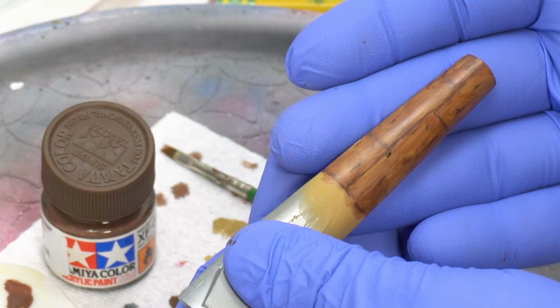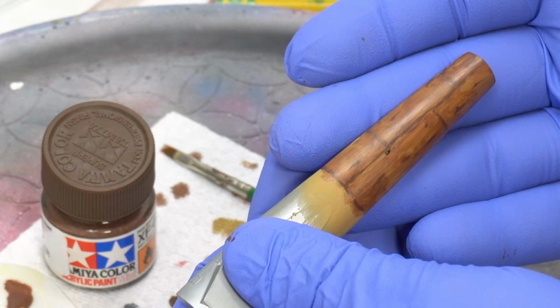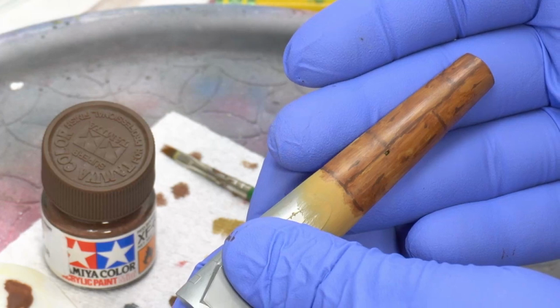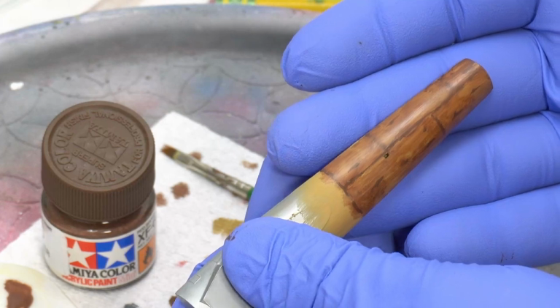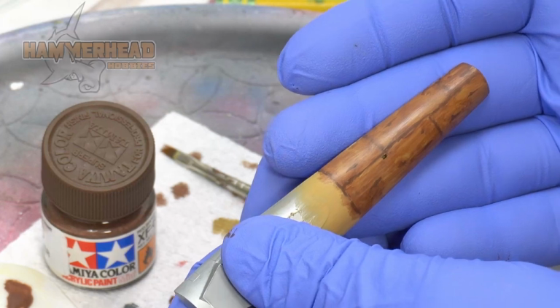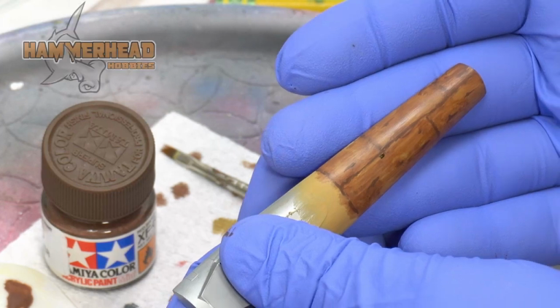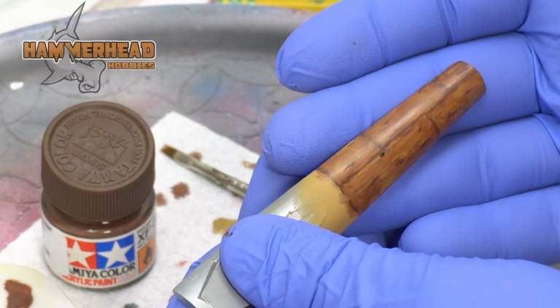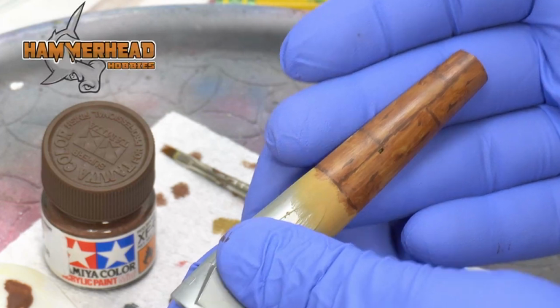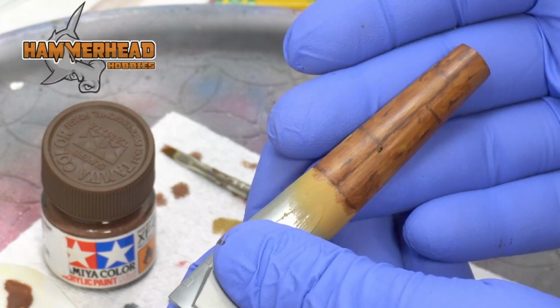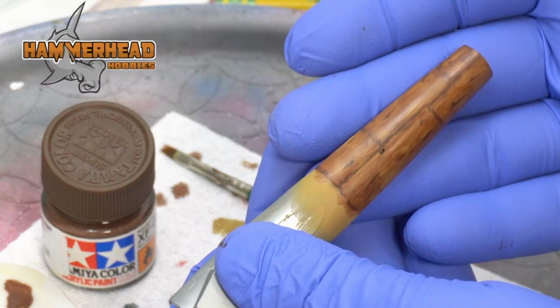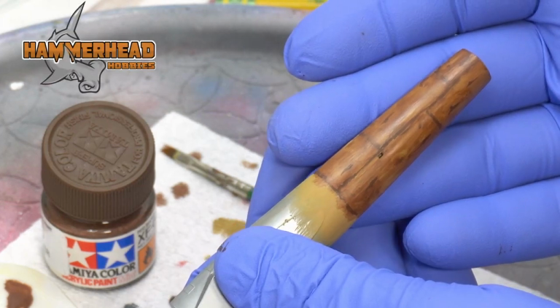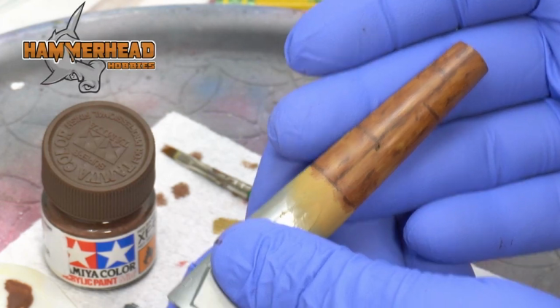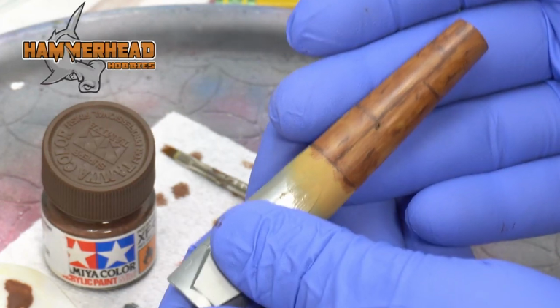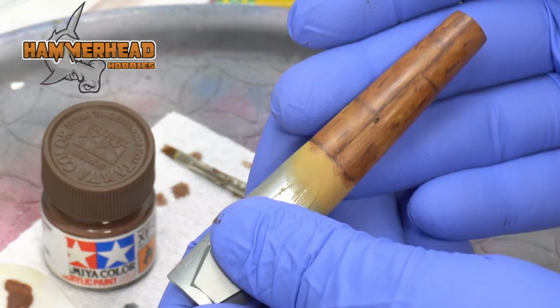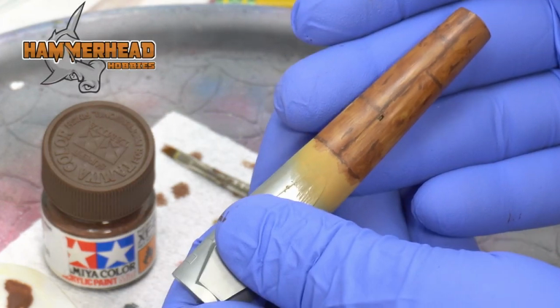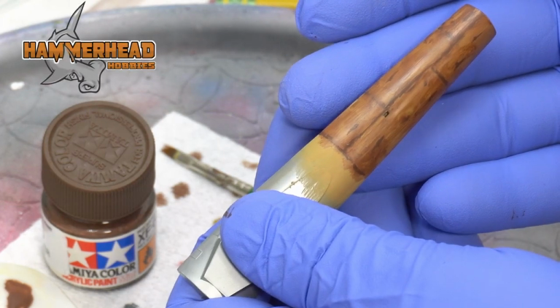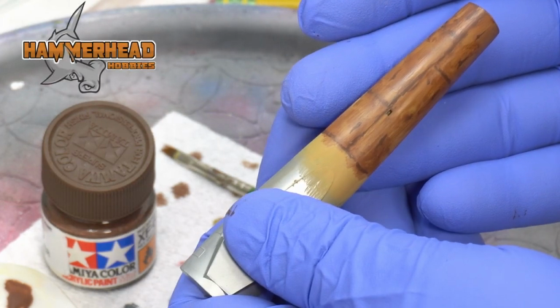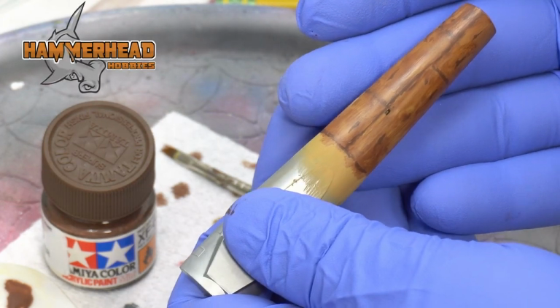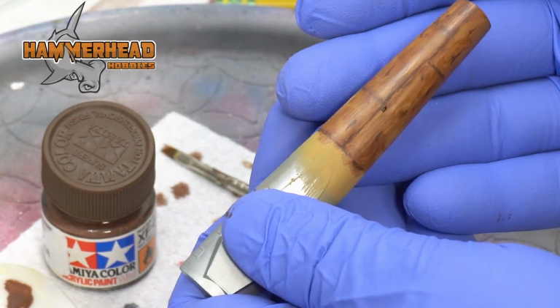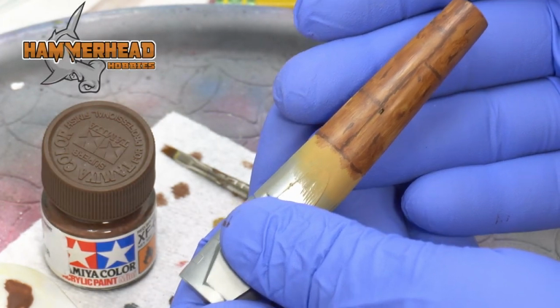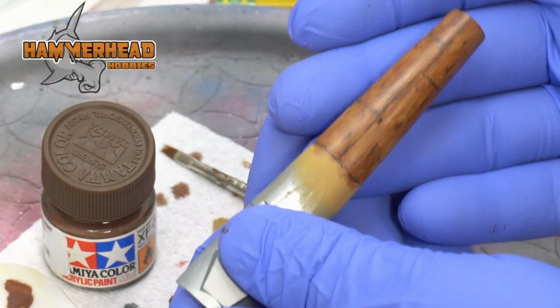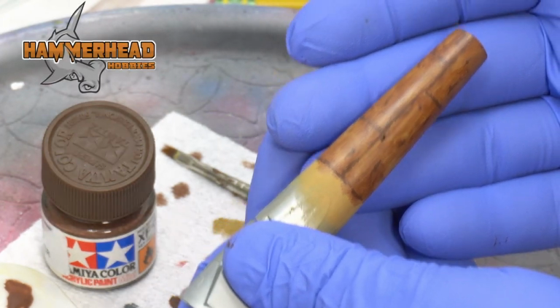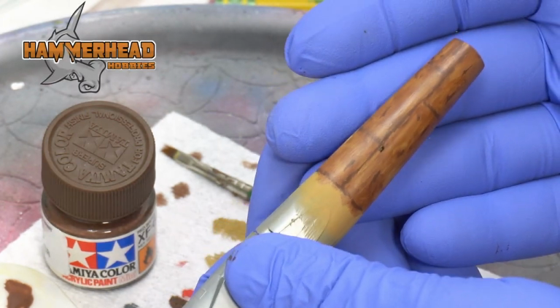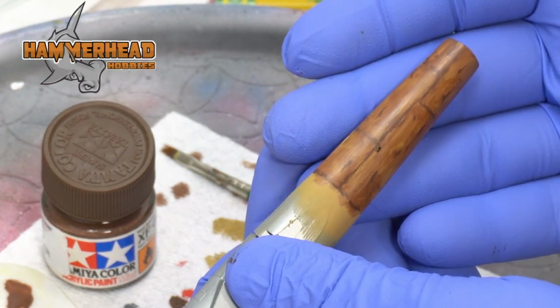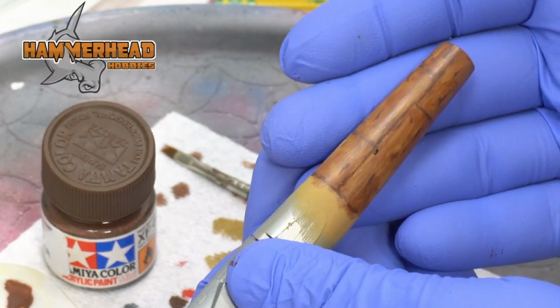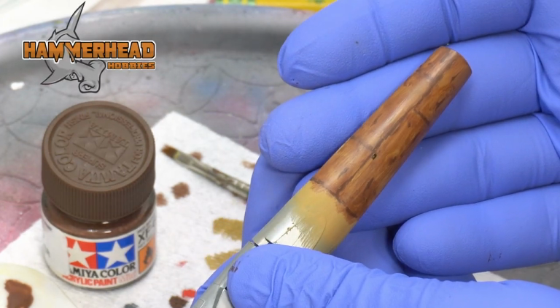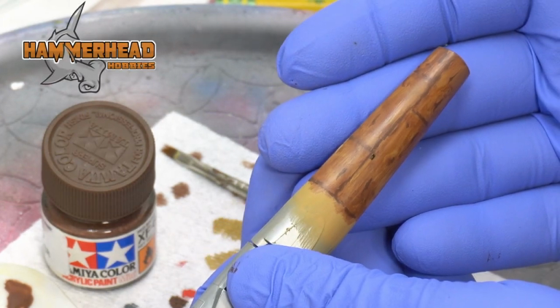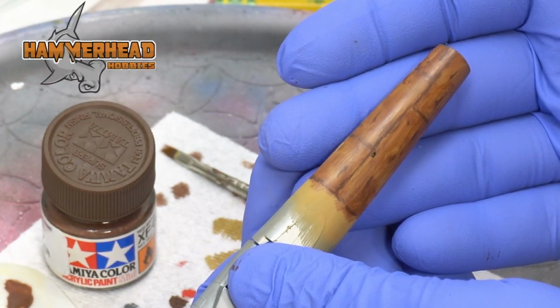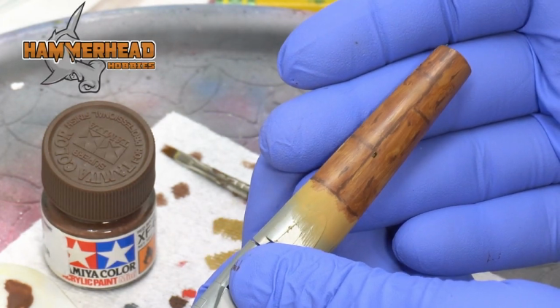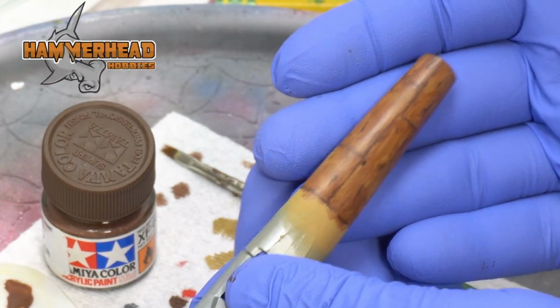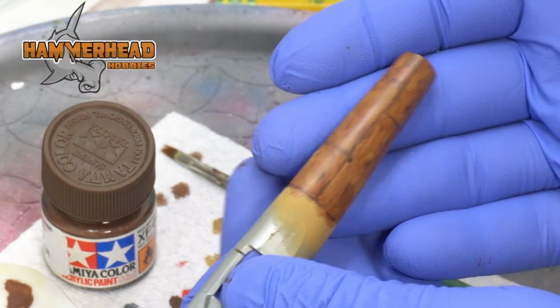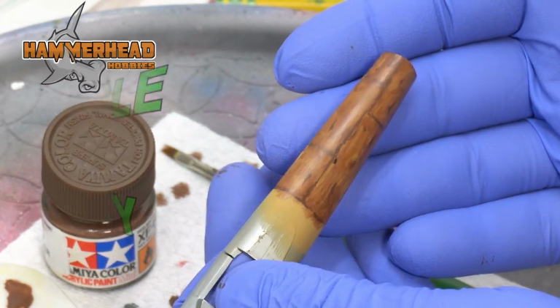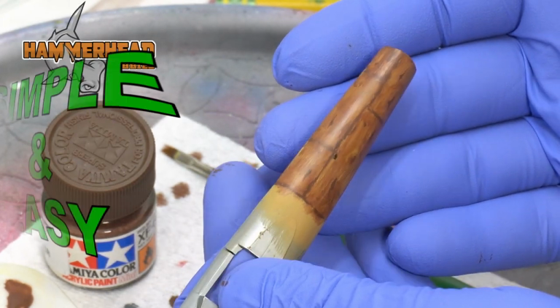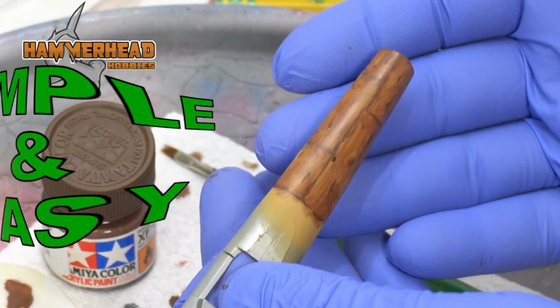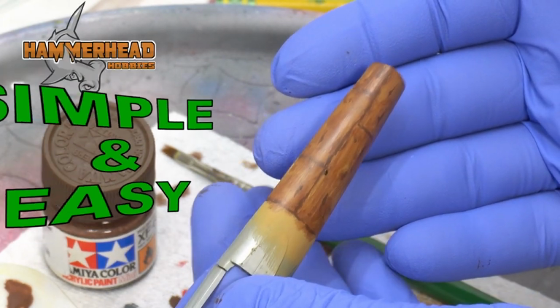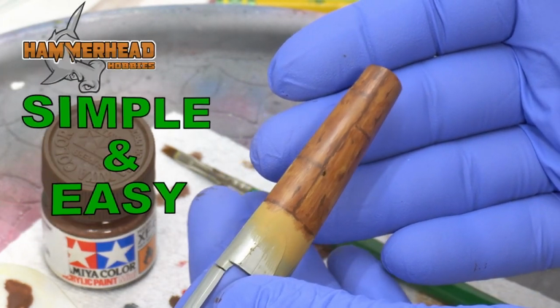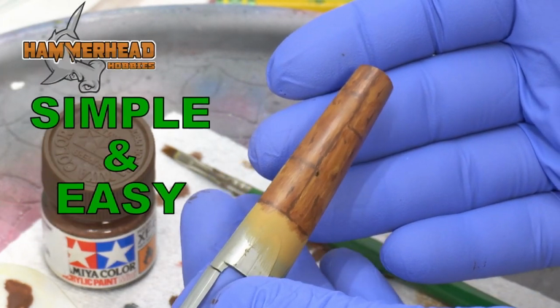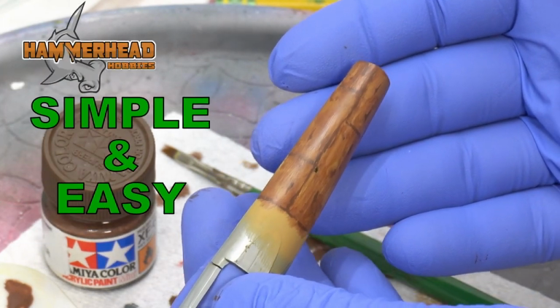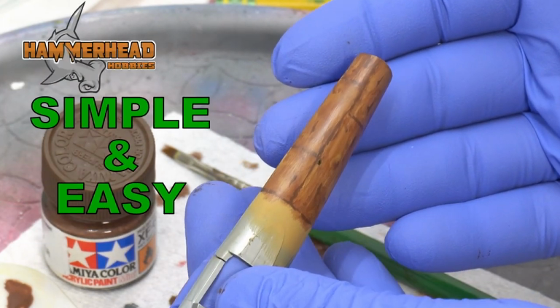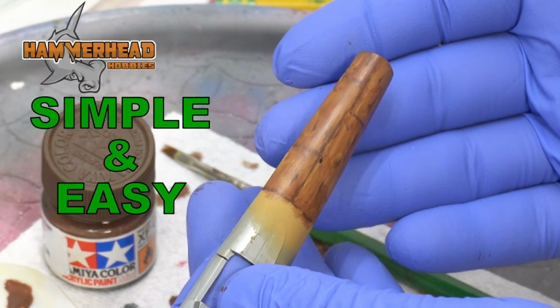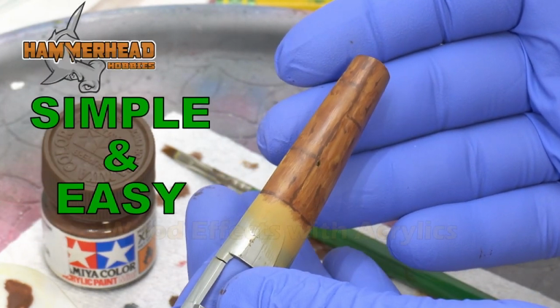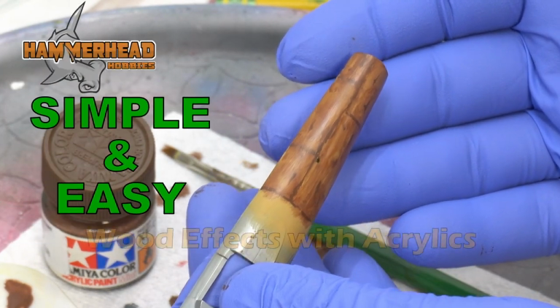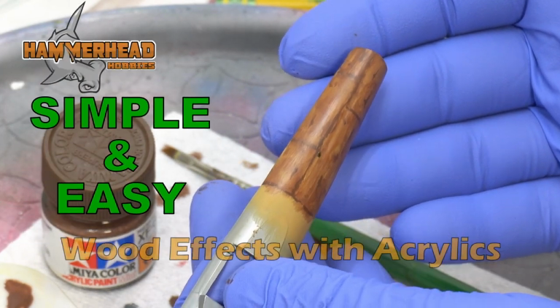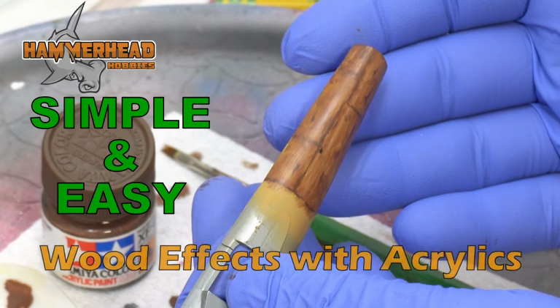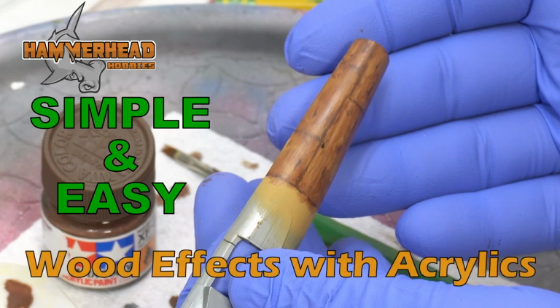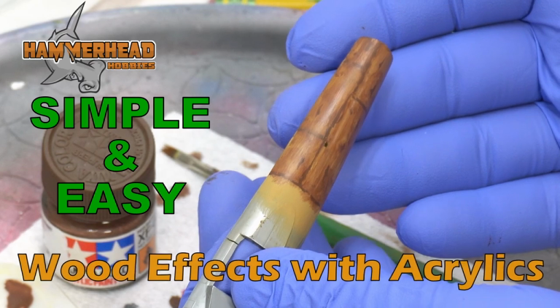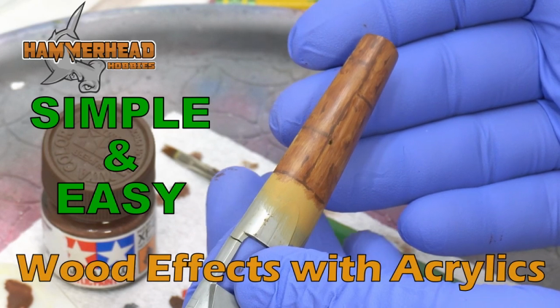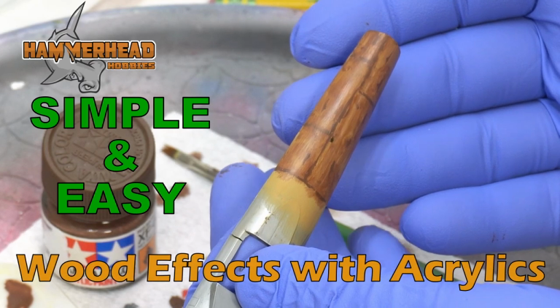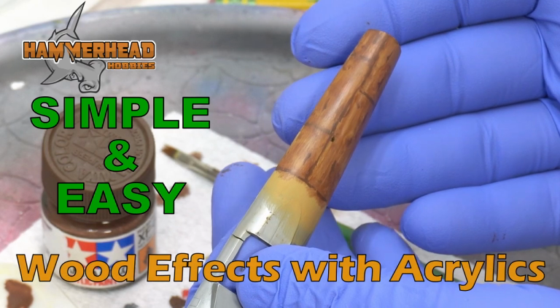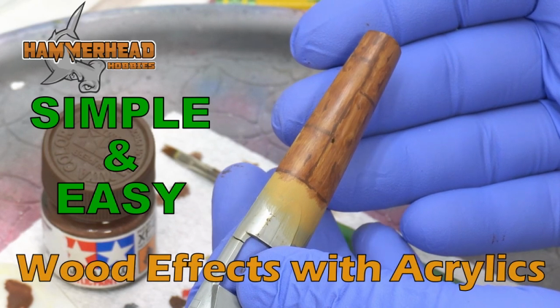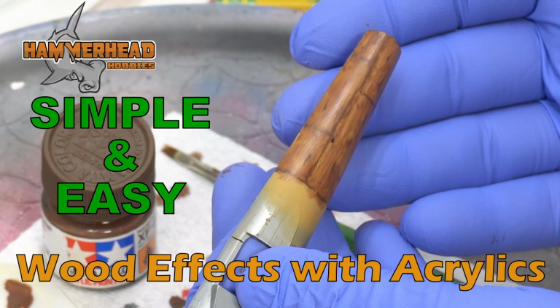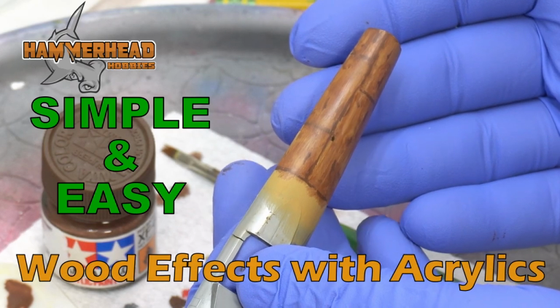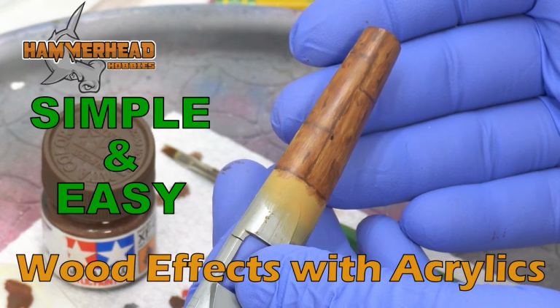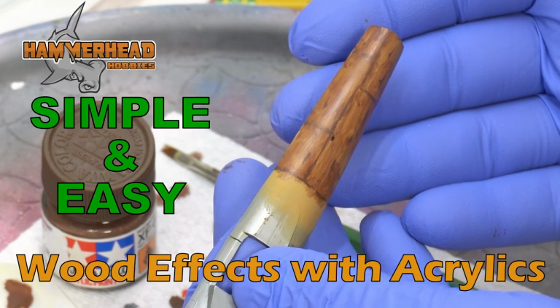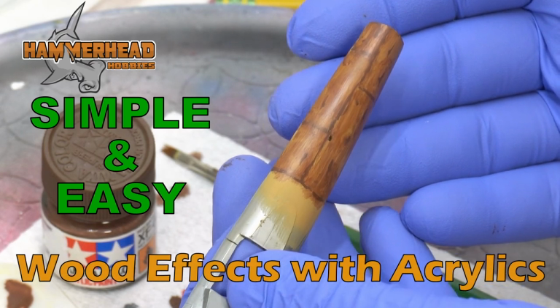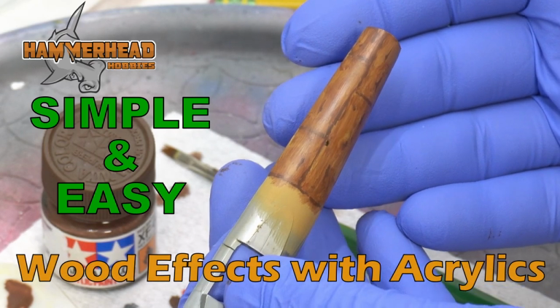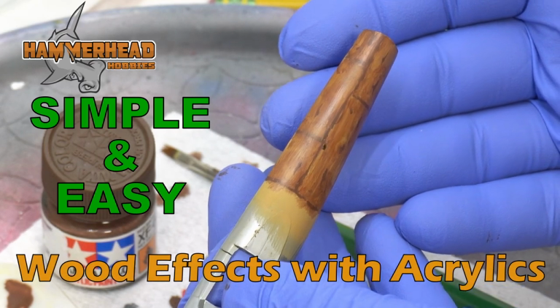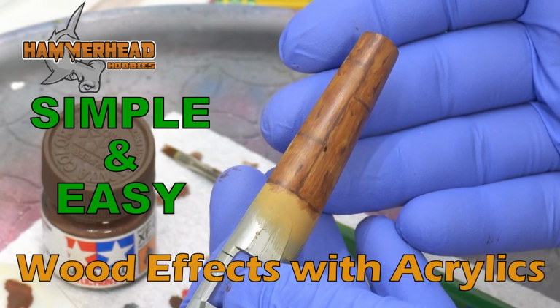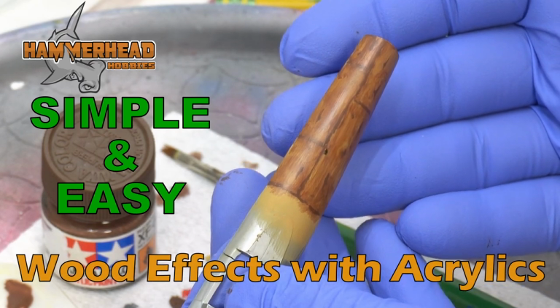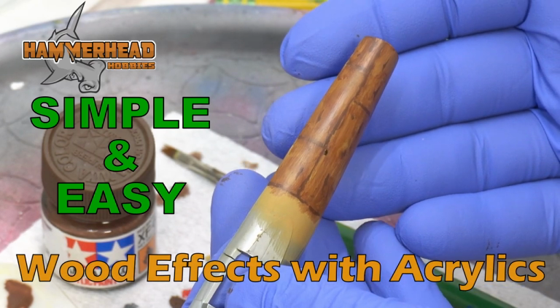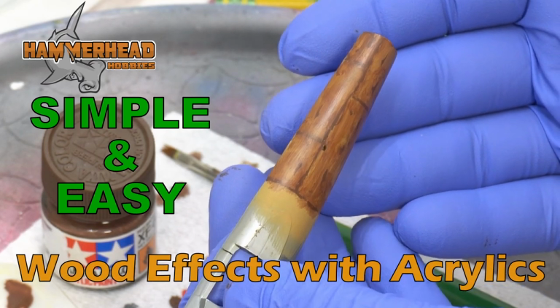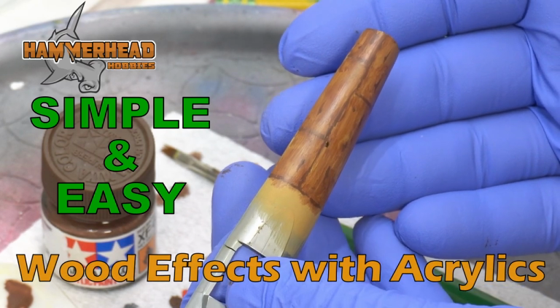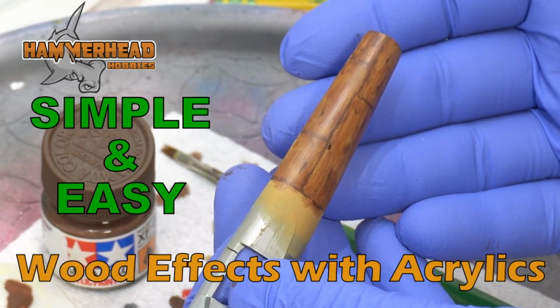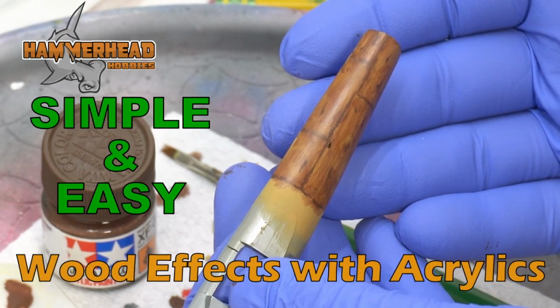Welcome to Hammerhead Hobbies. In this episode, I'm going to show you how to make these simple and easy brushed wood effects just using acrylic paints.